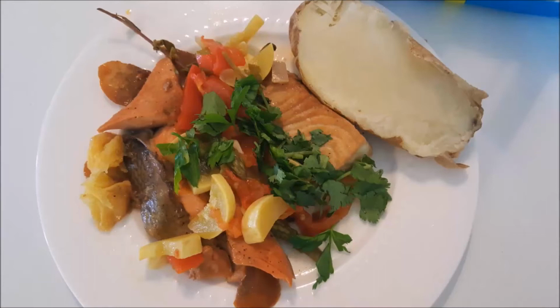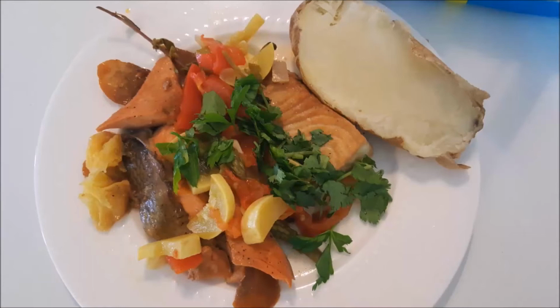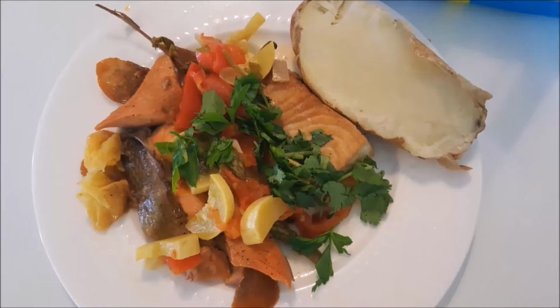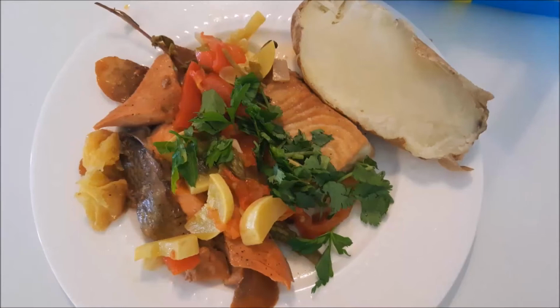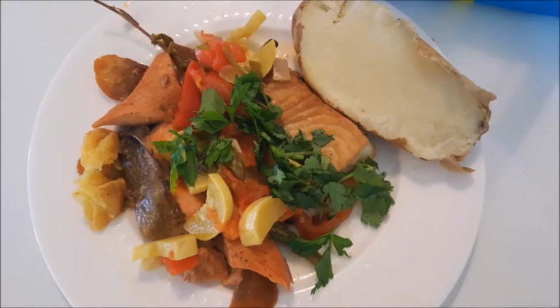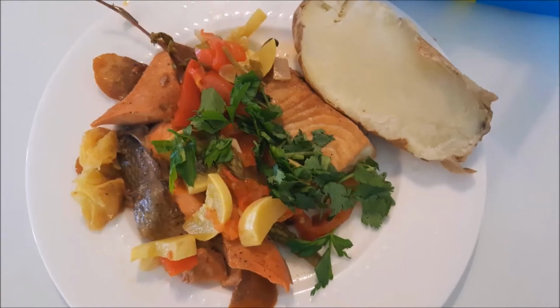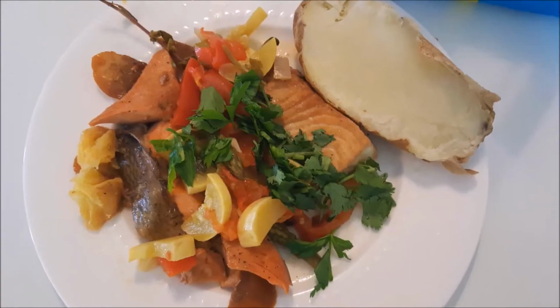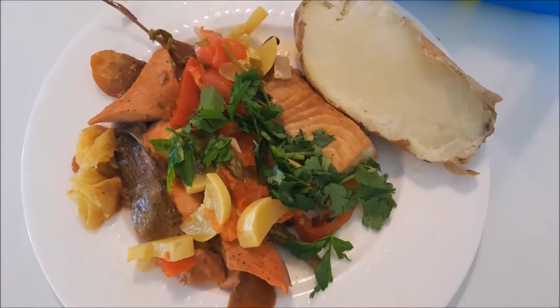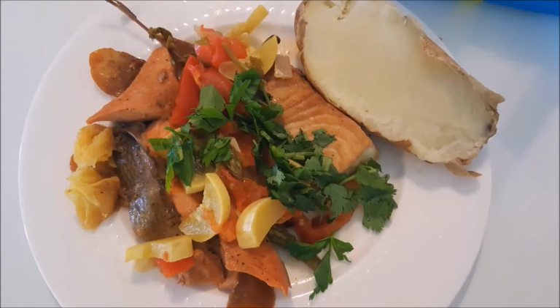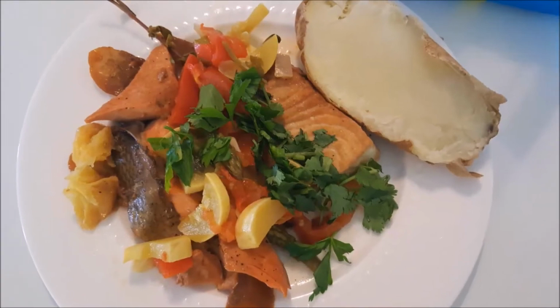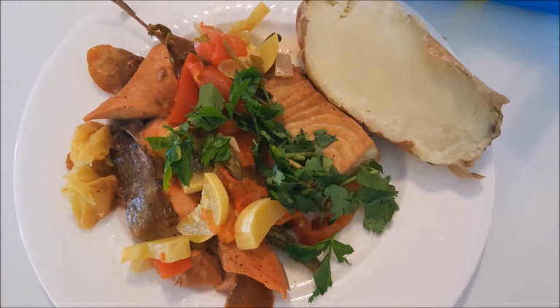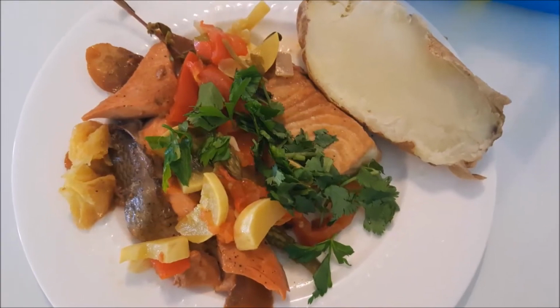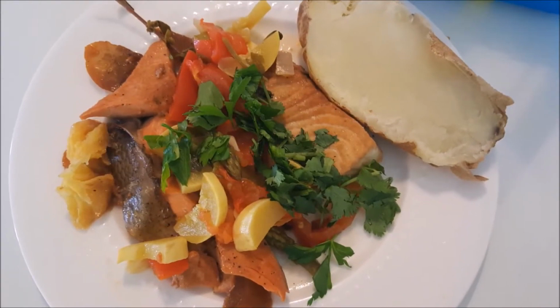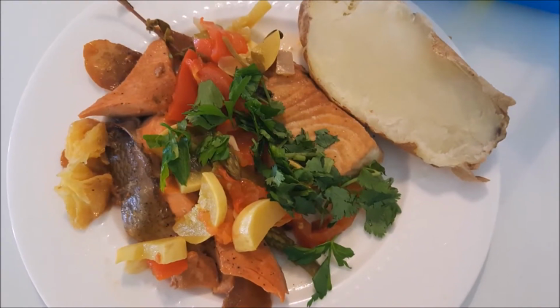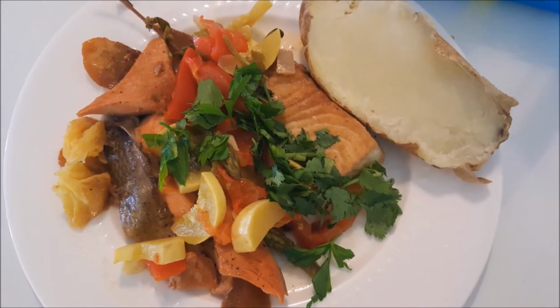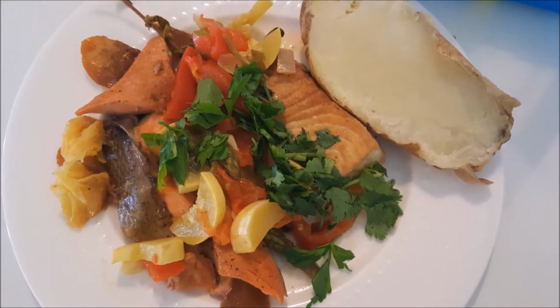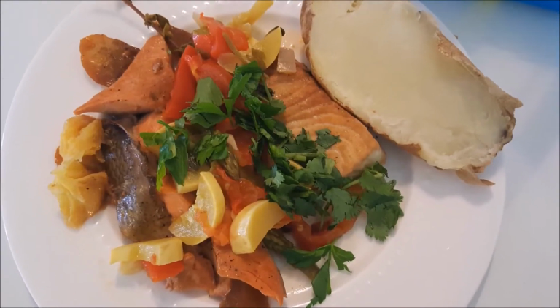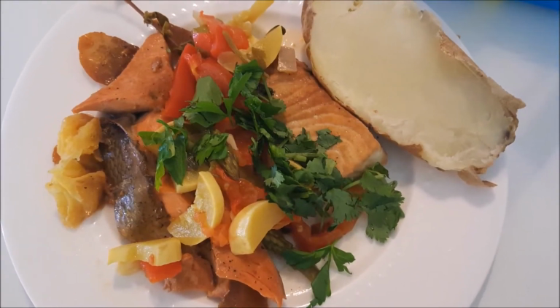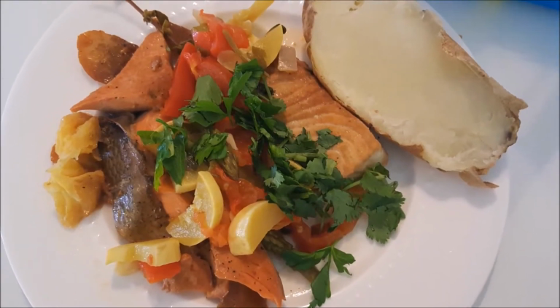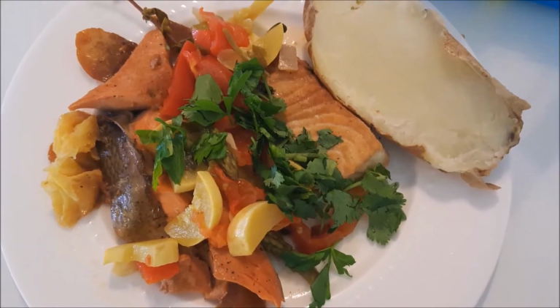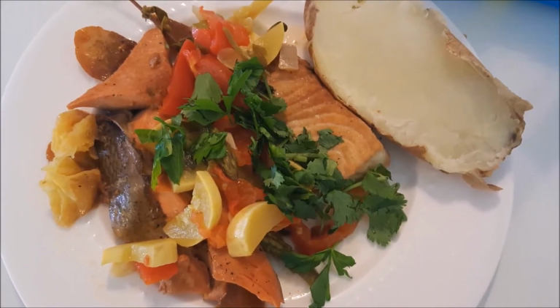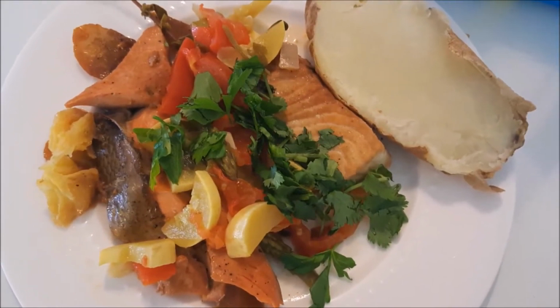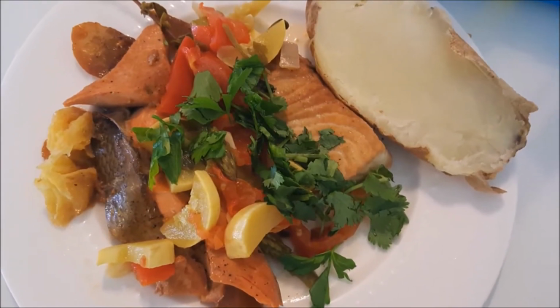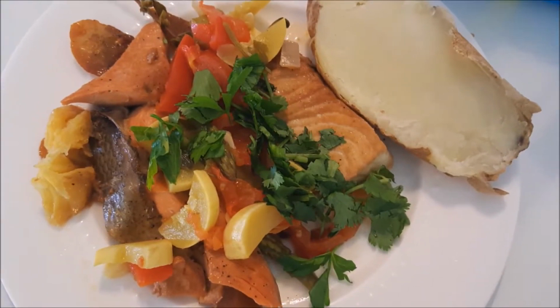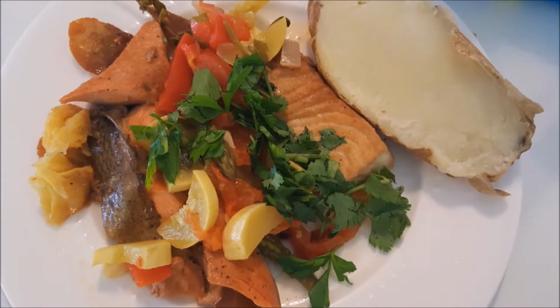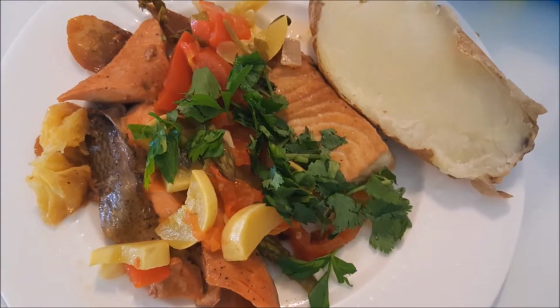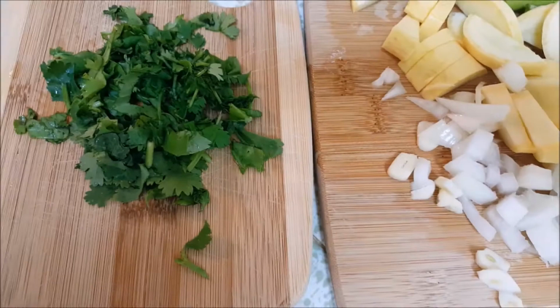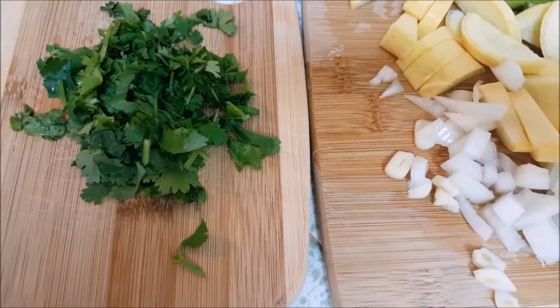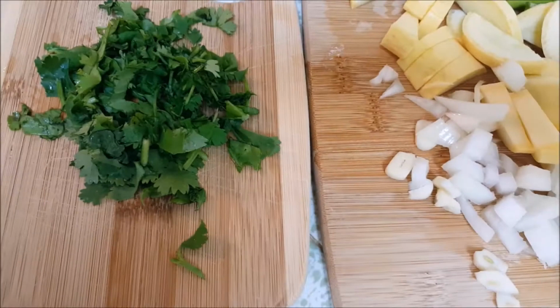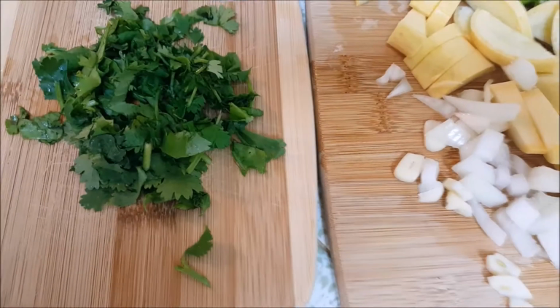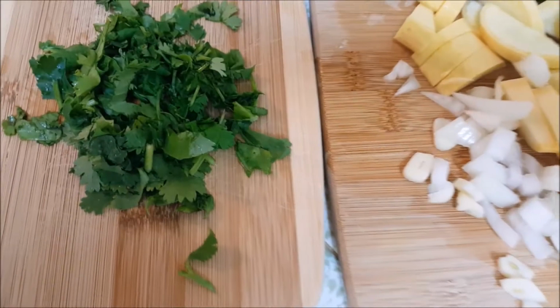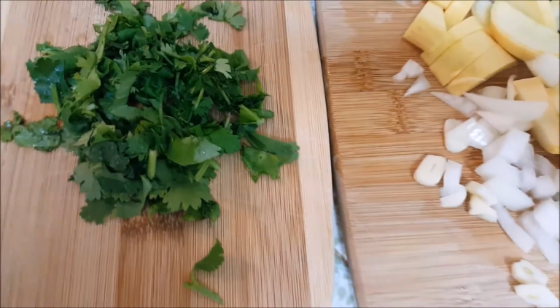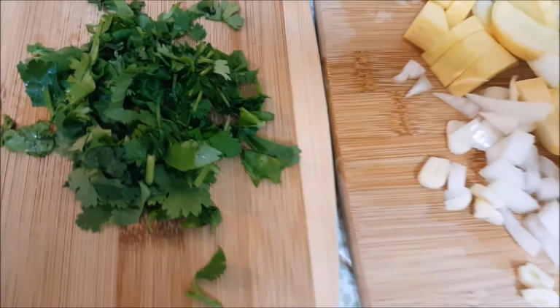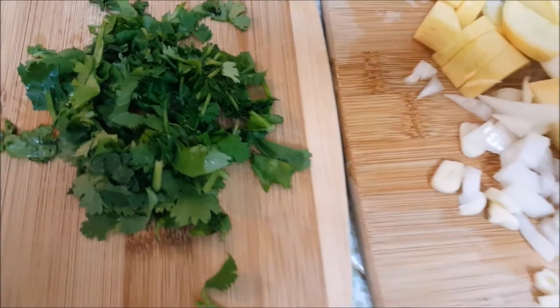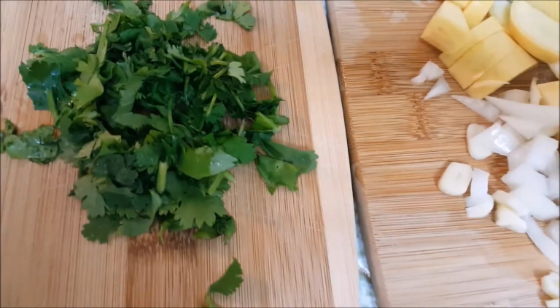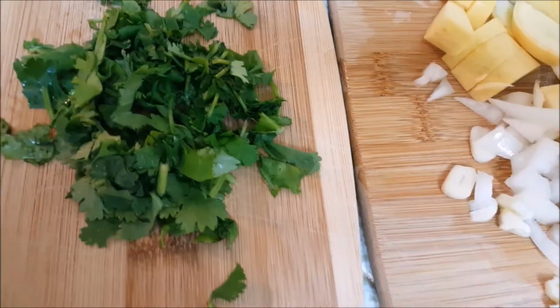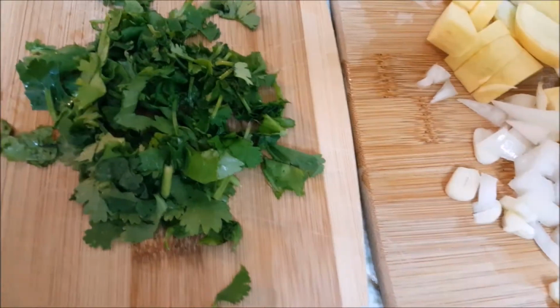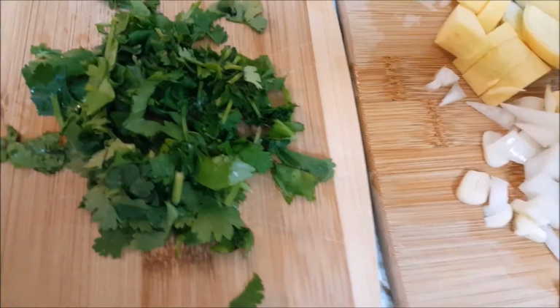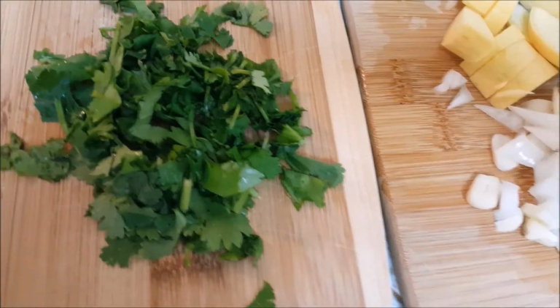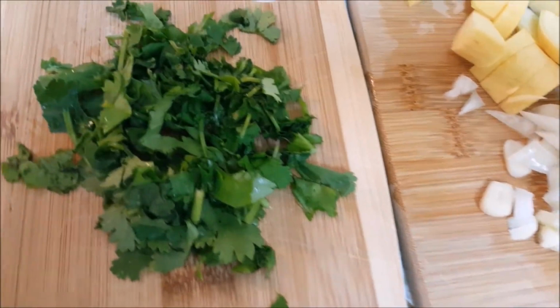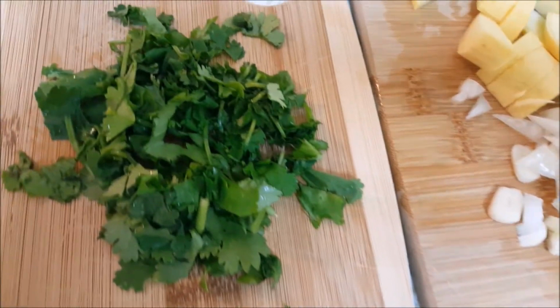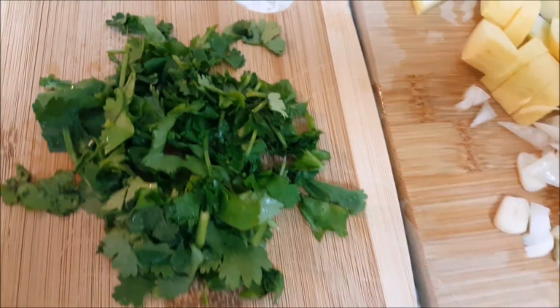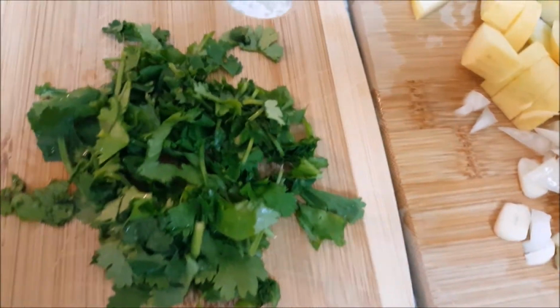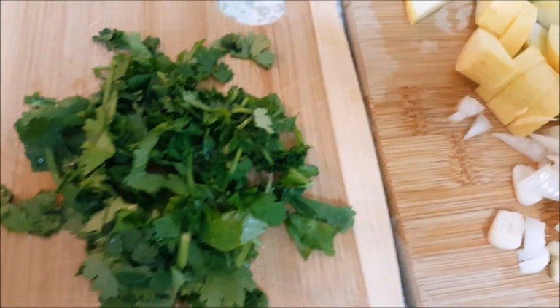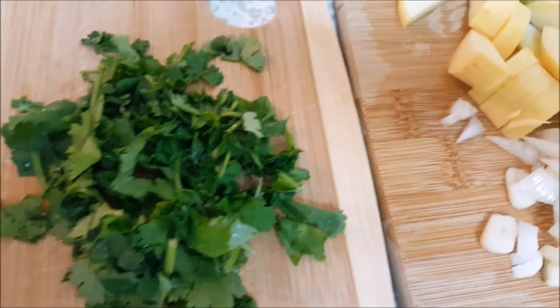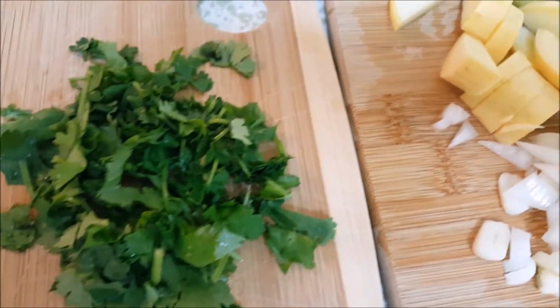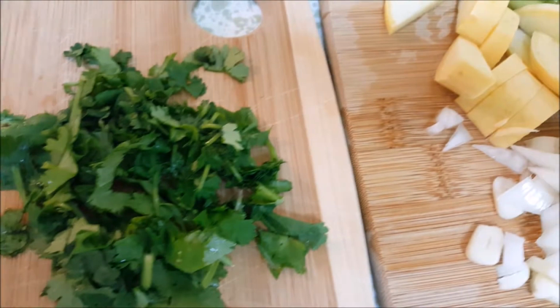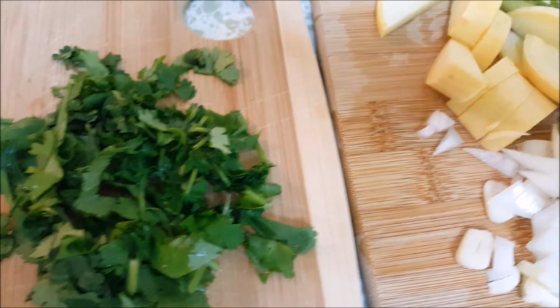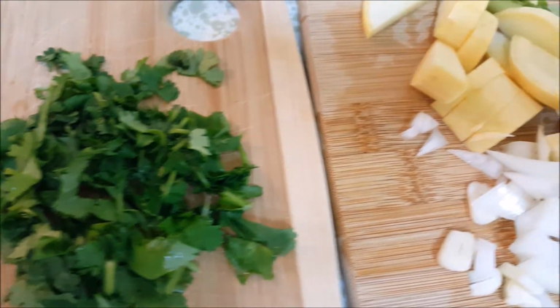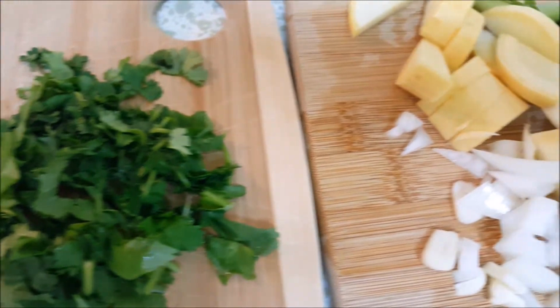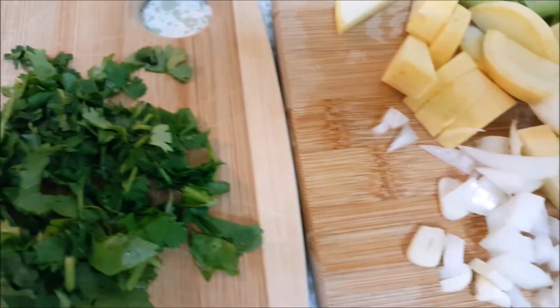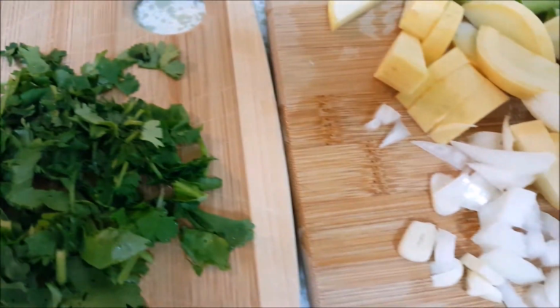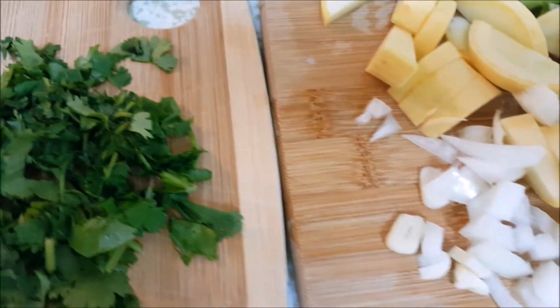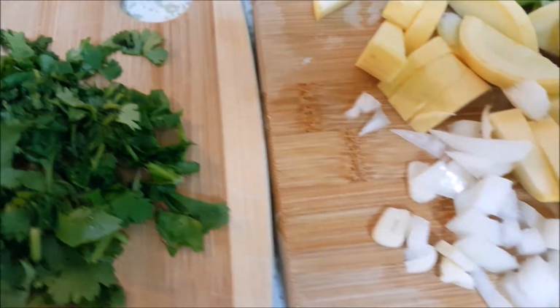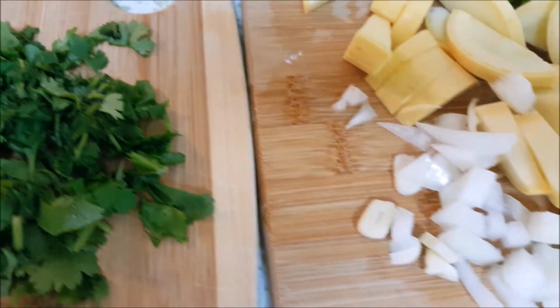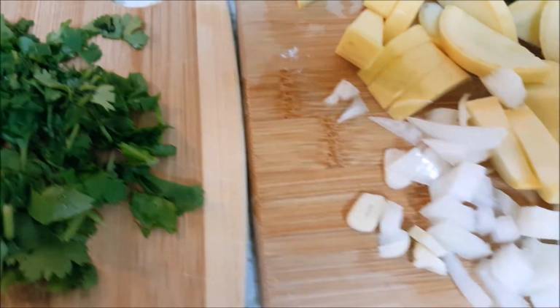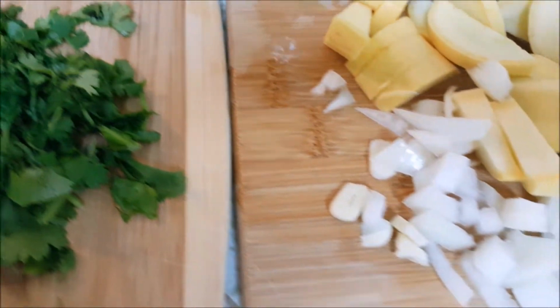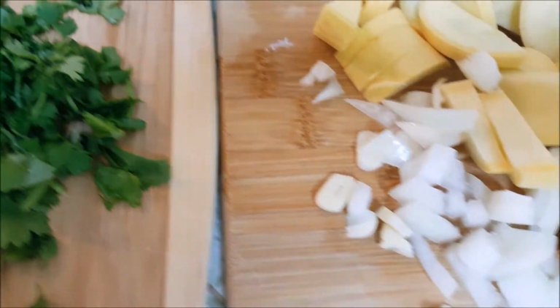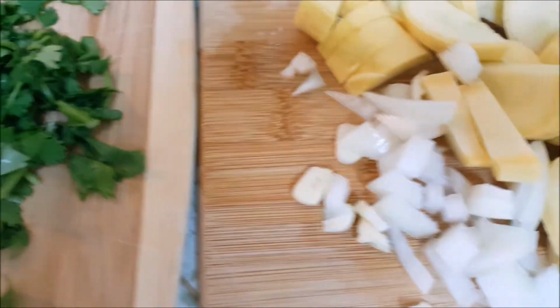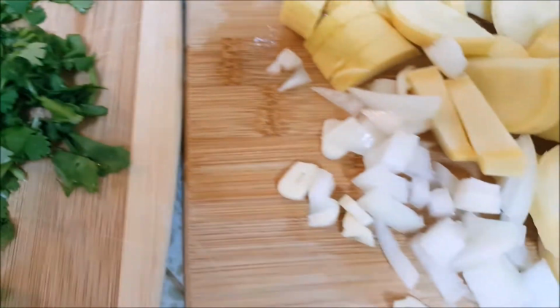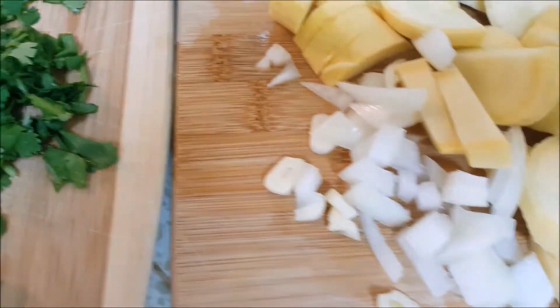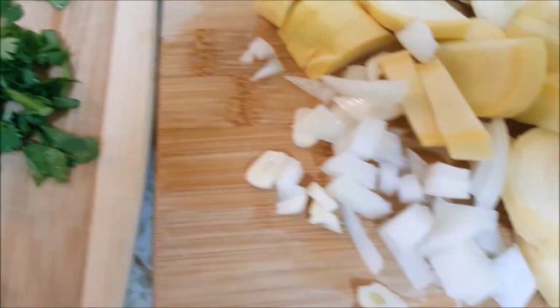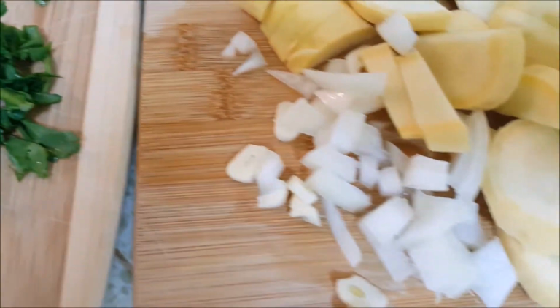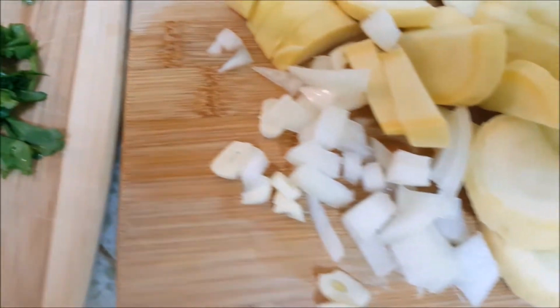Hi guys! Welcome to my channel with Silavi Tena. Today I'm cooking salmon and opa filet with veggies.